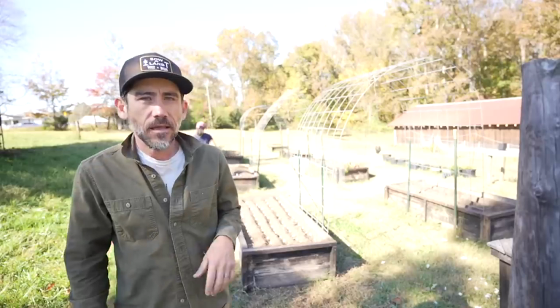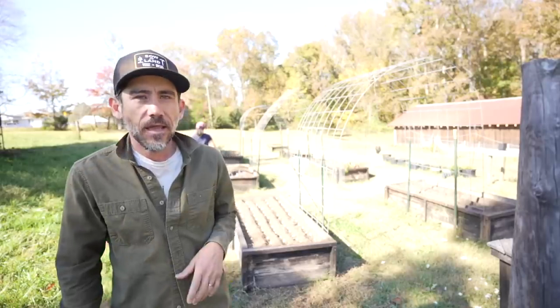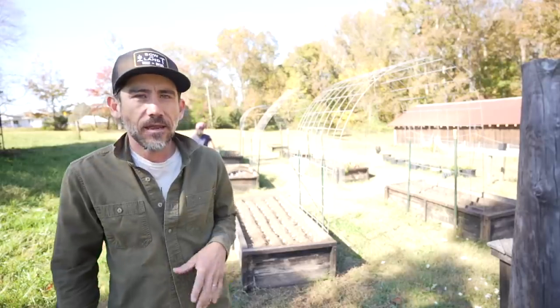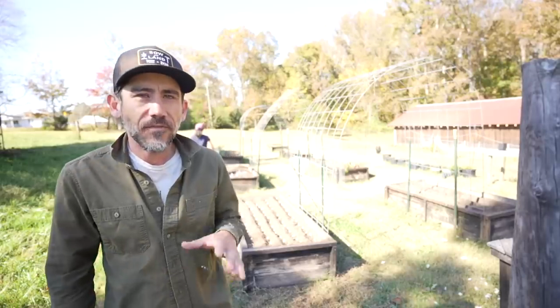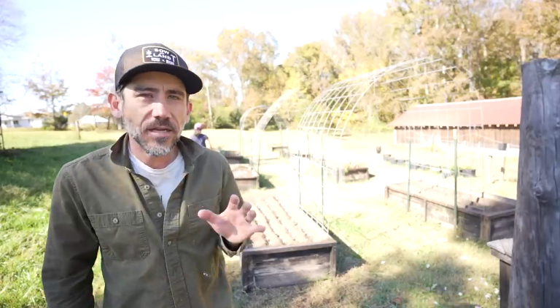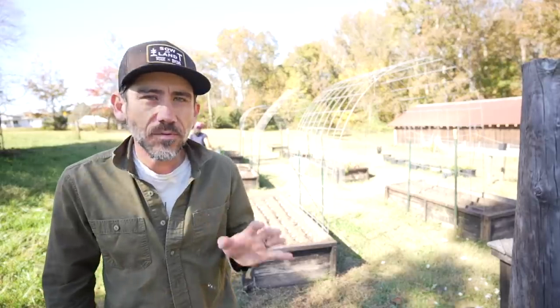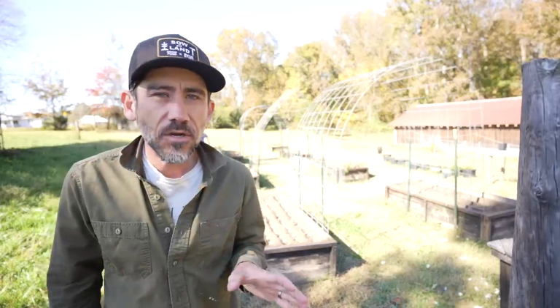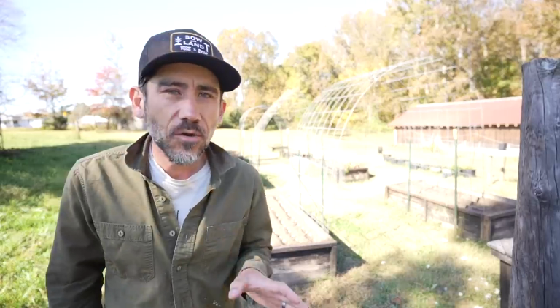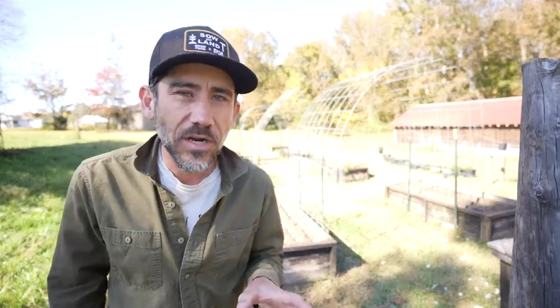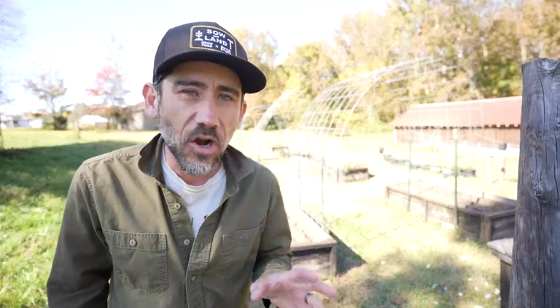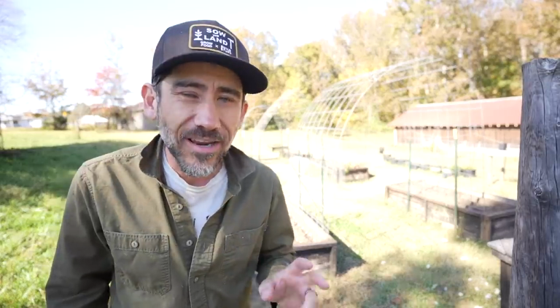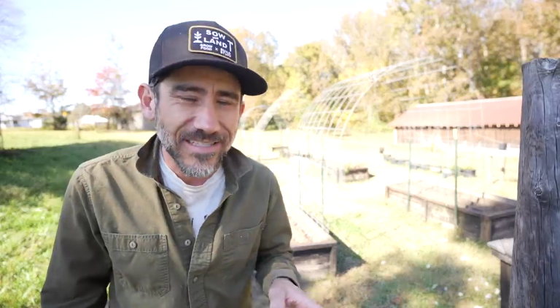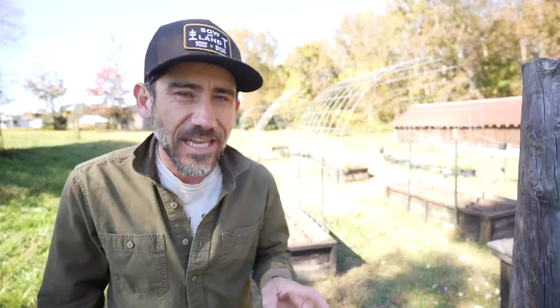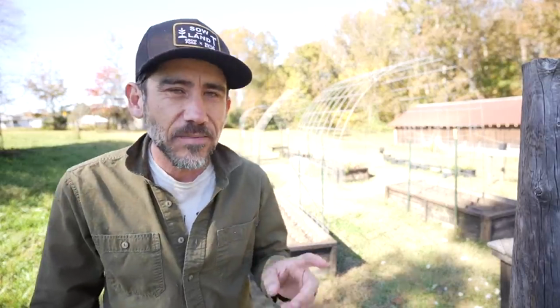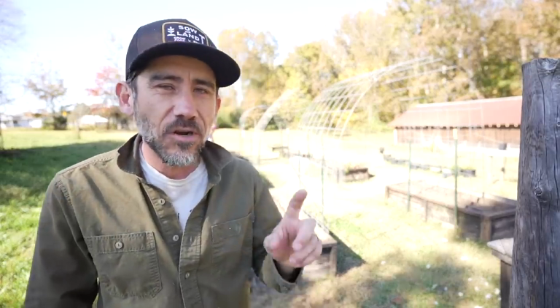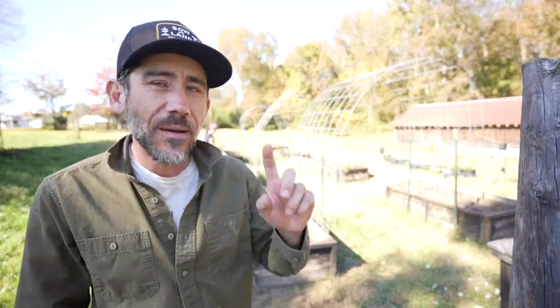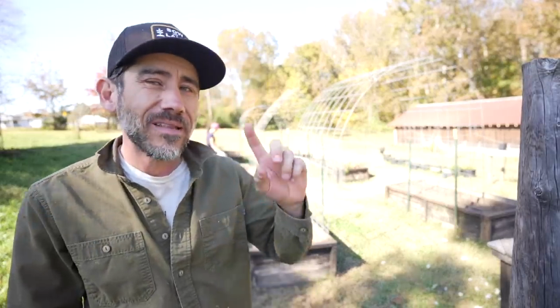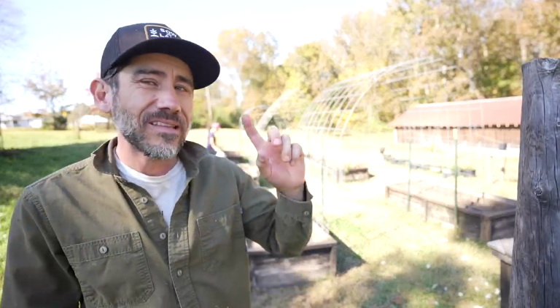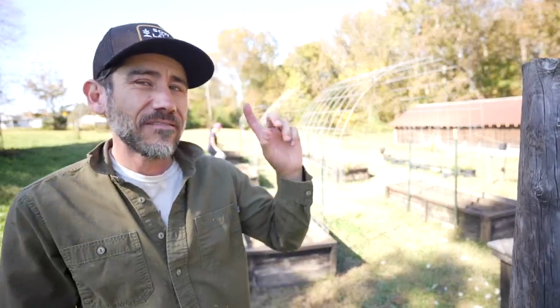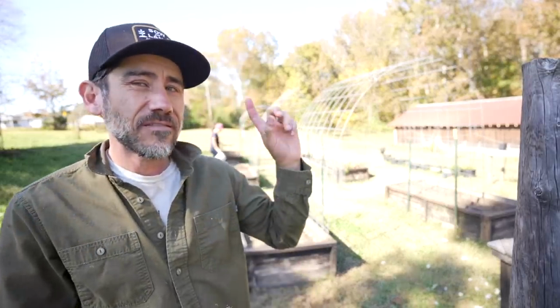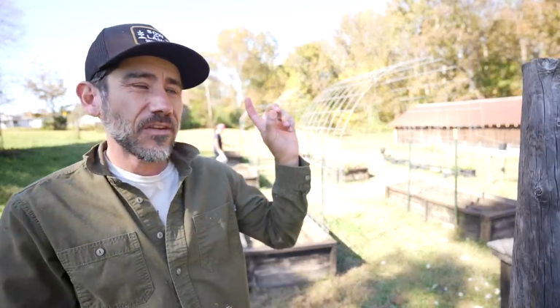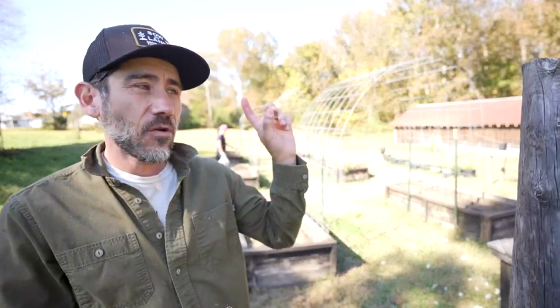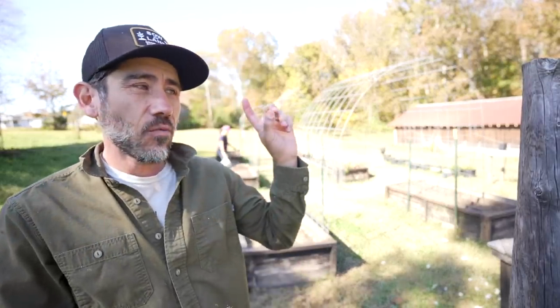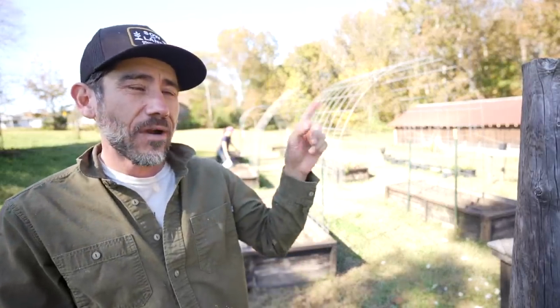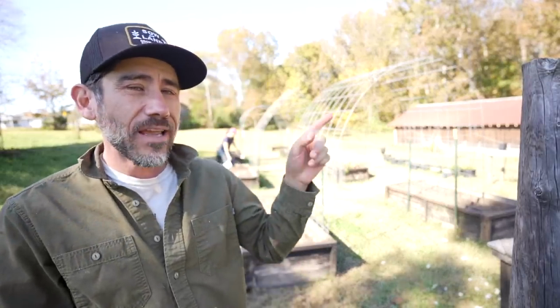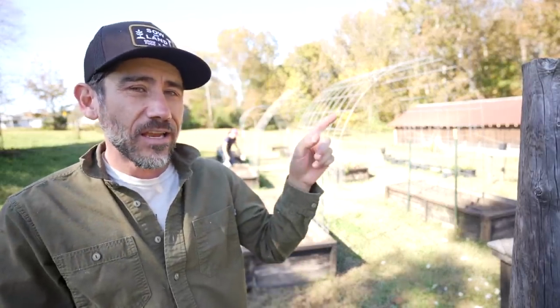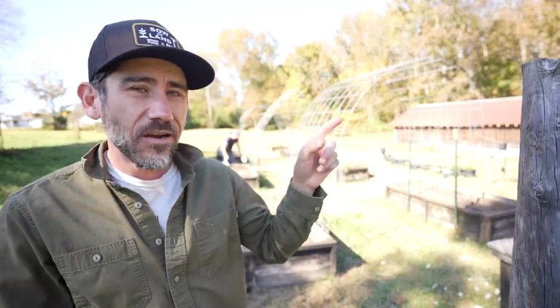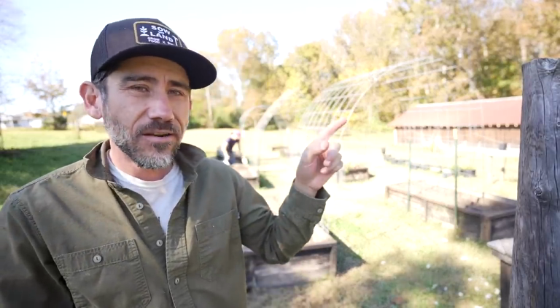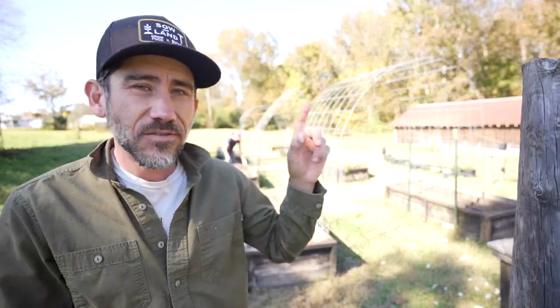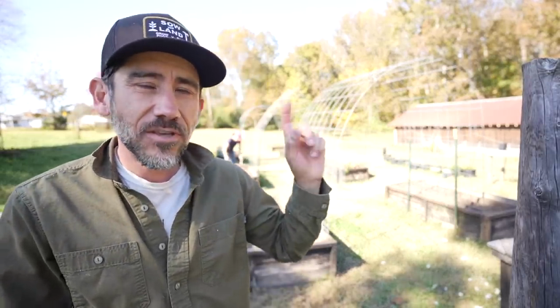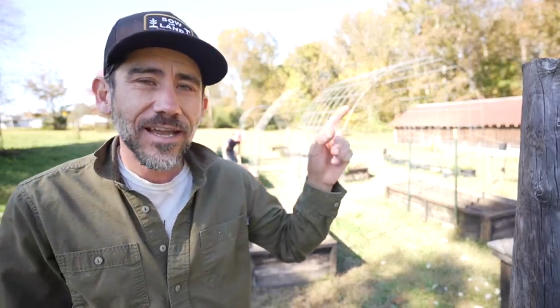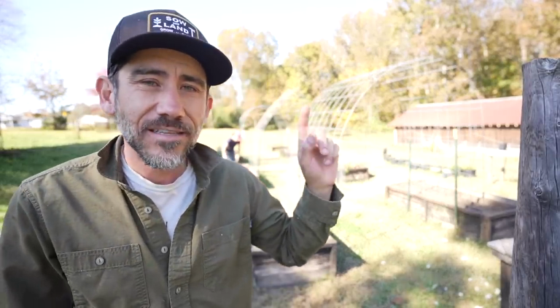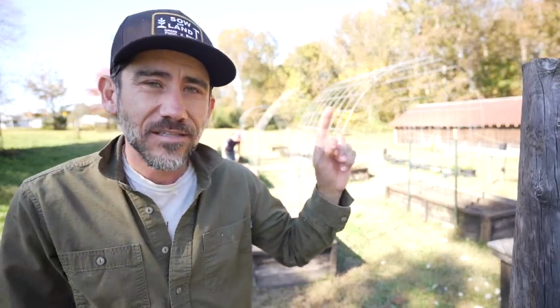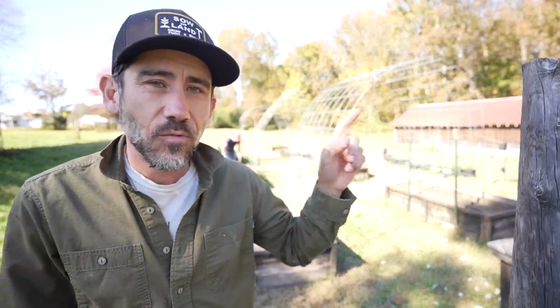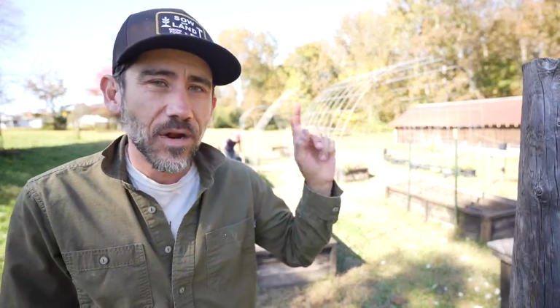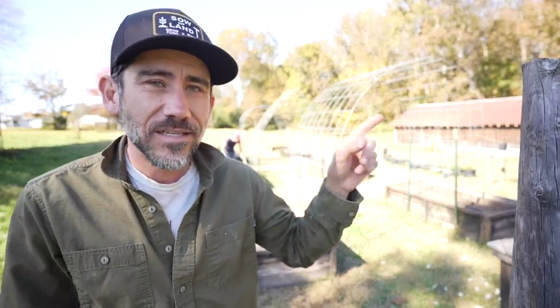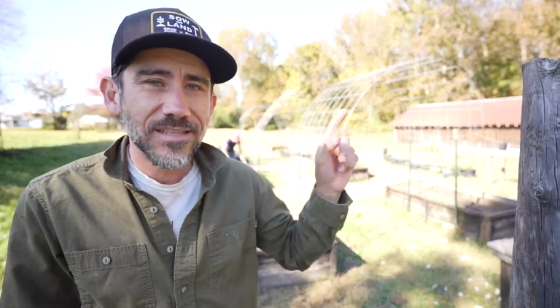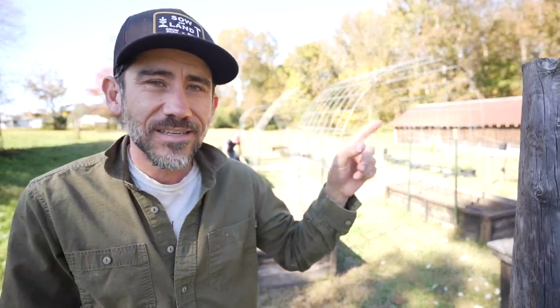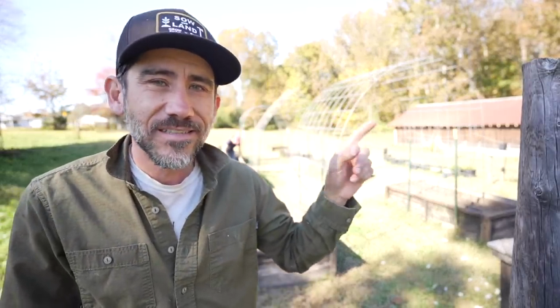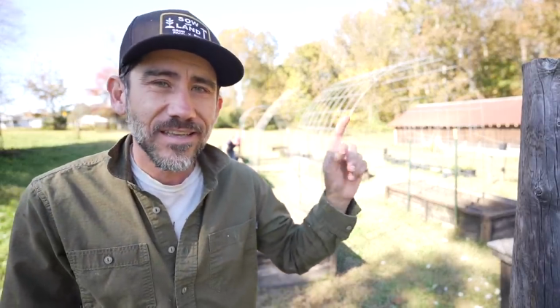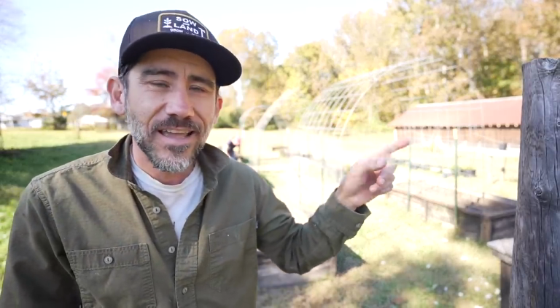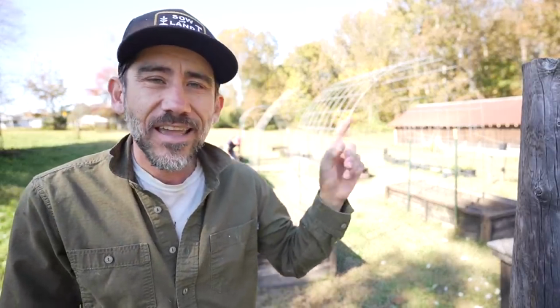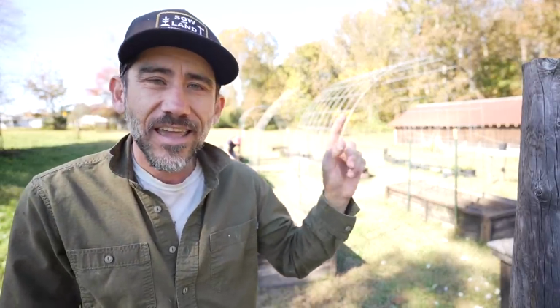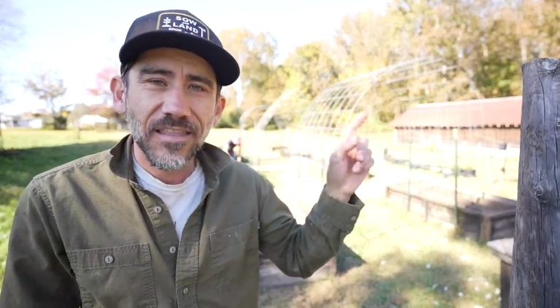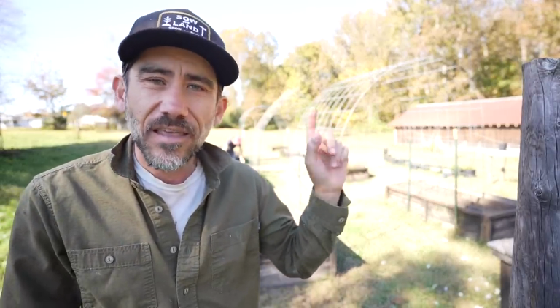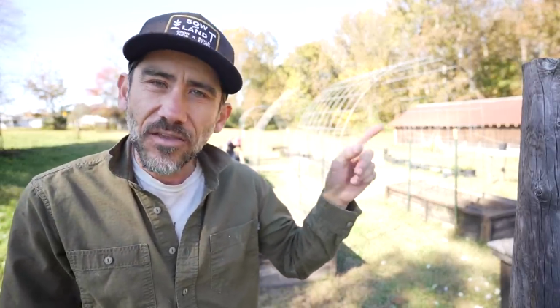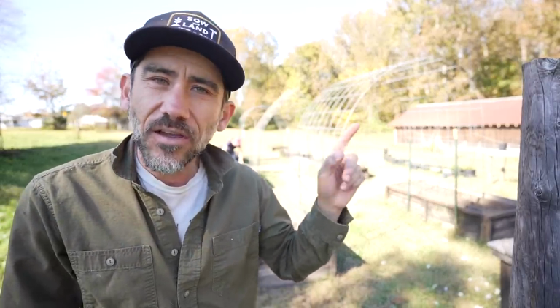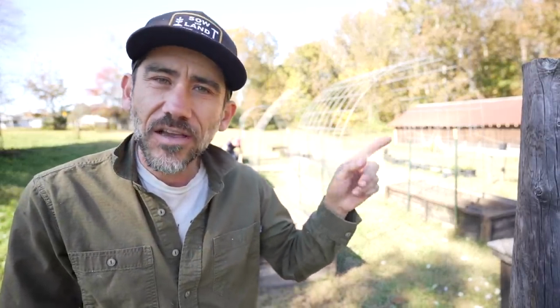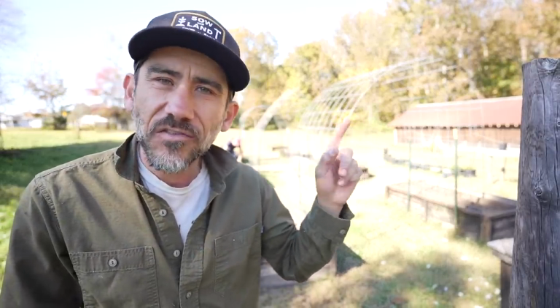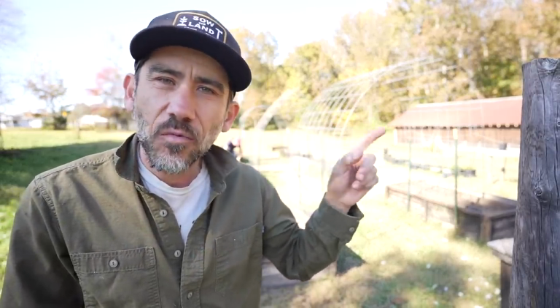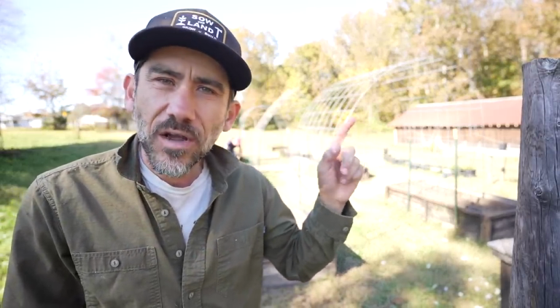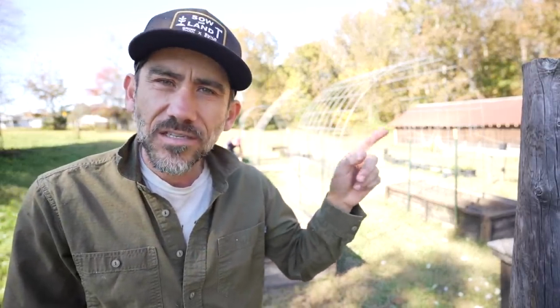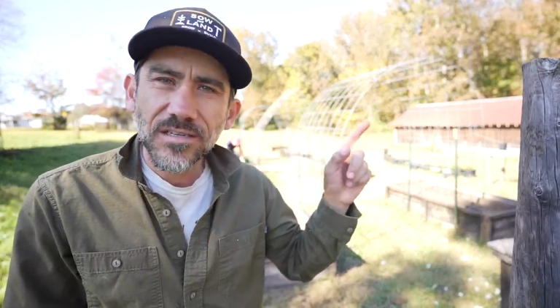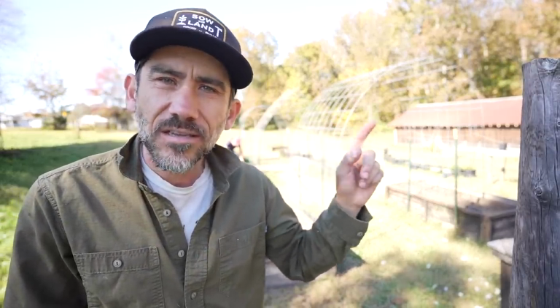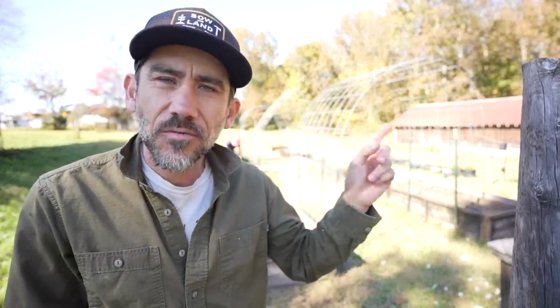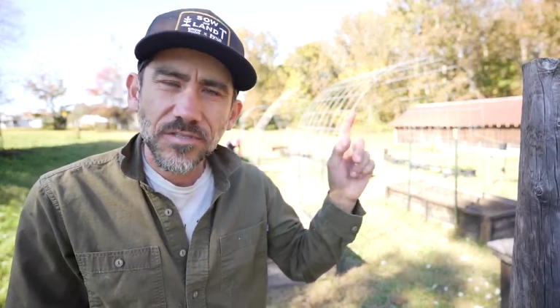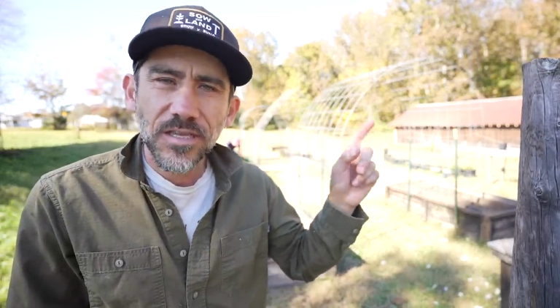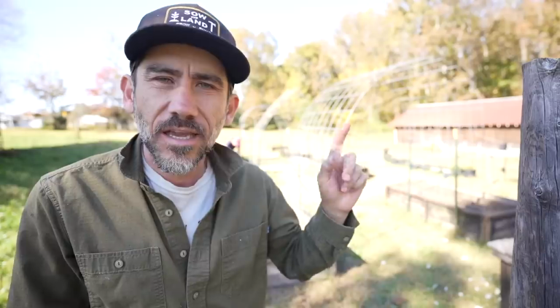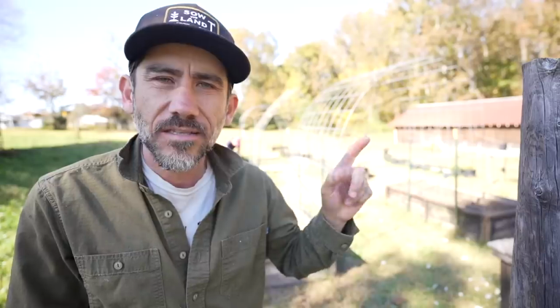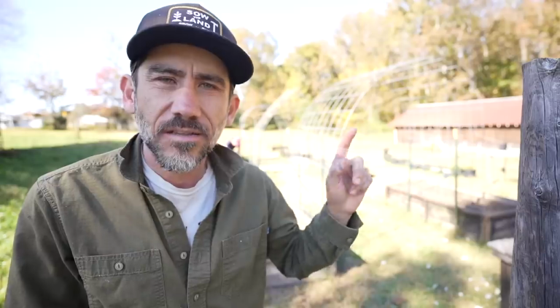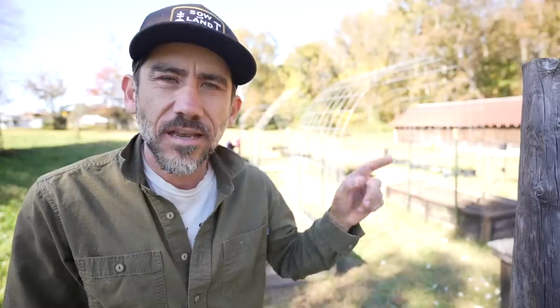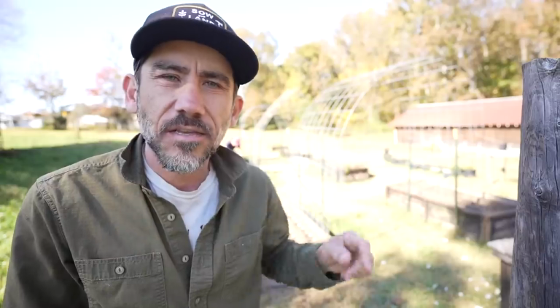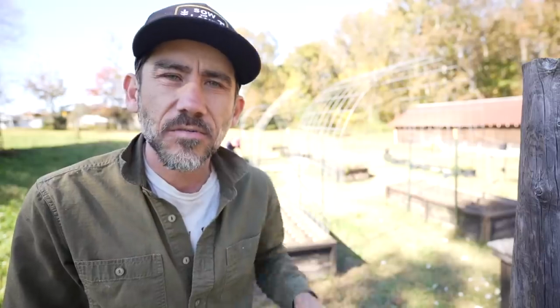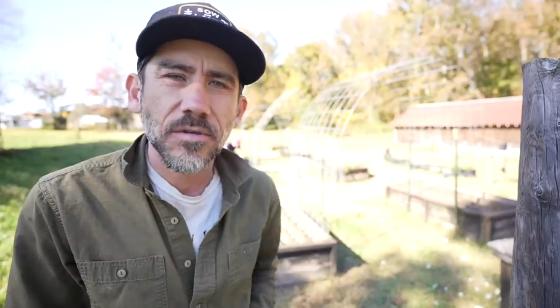If you guys want to know what garlic scapes are, I'm going to leave a video right here so you can watch it. Thank you guys for watching and we'll see you on the next one!